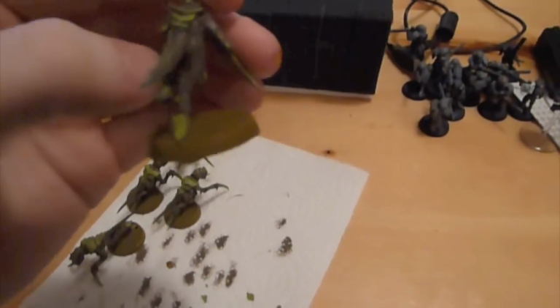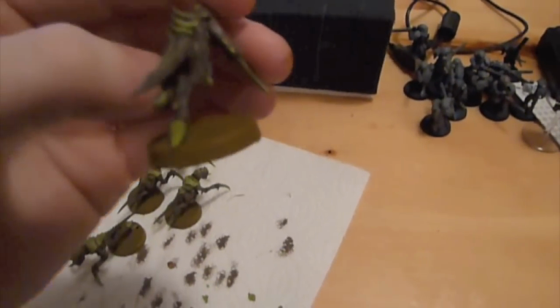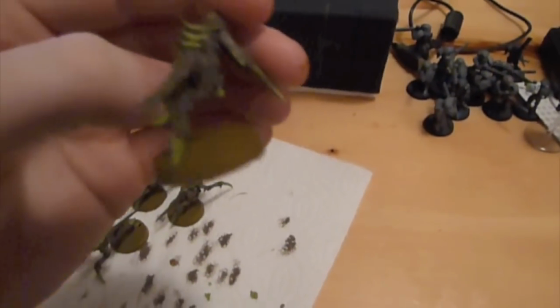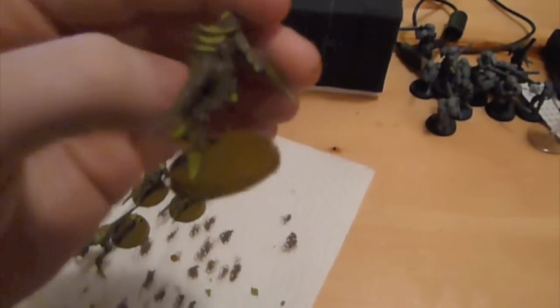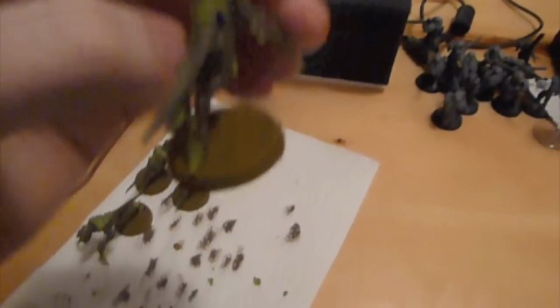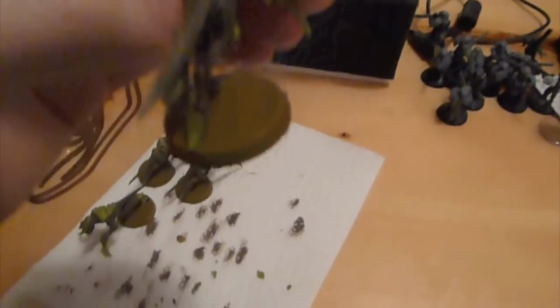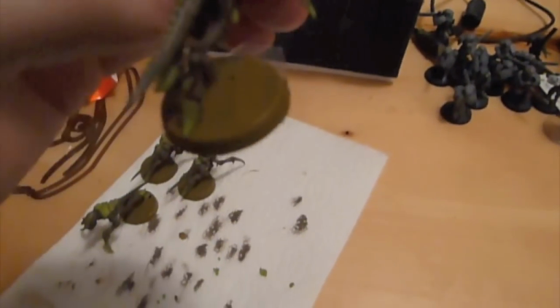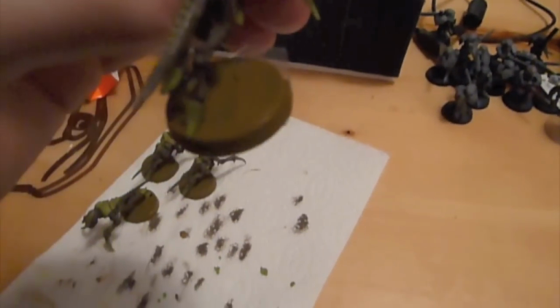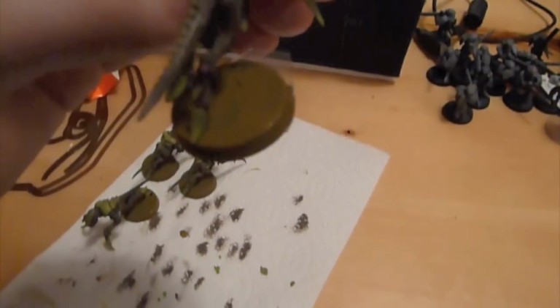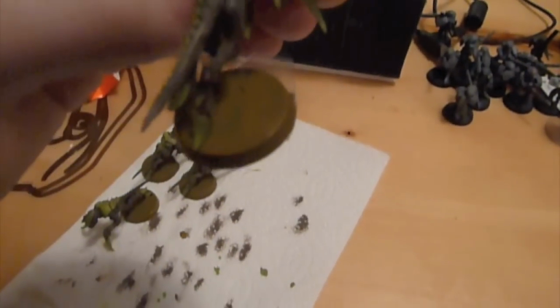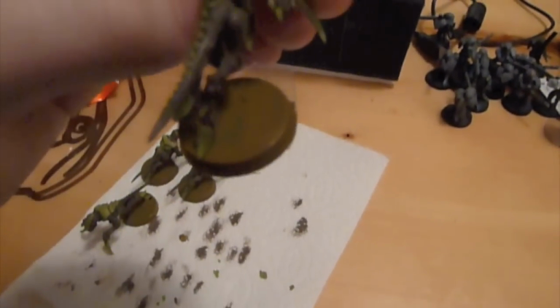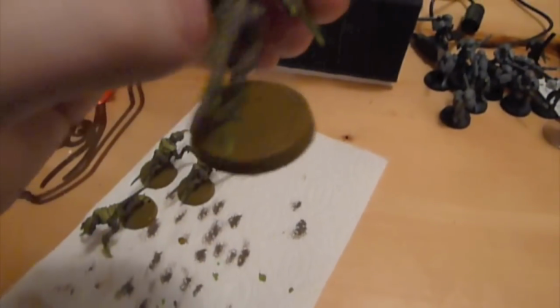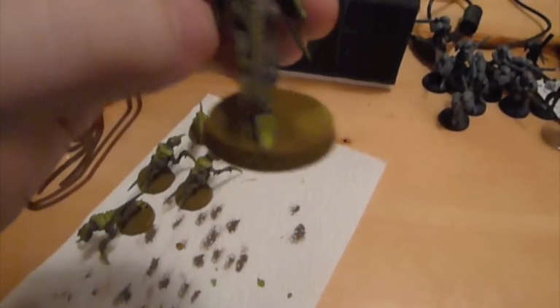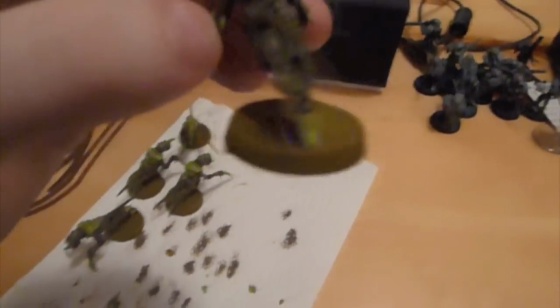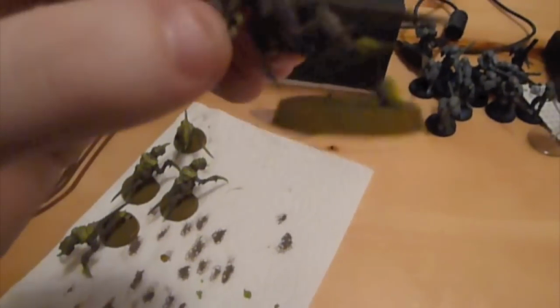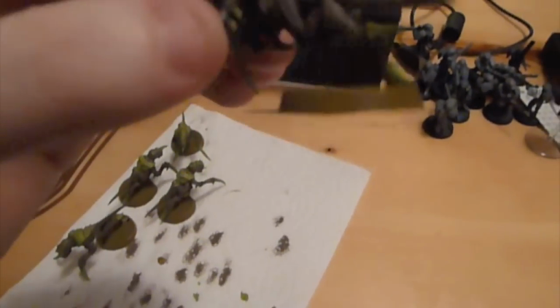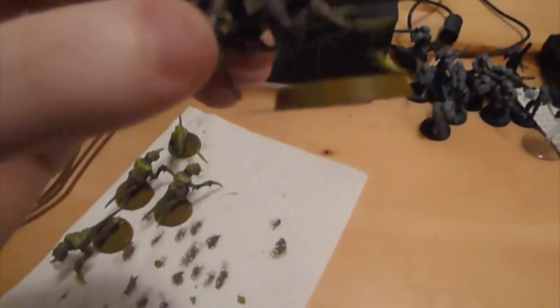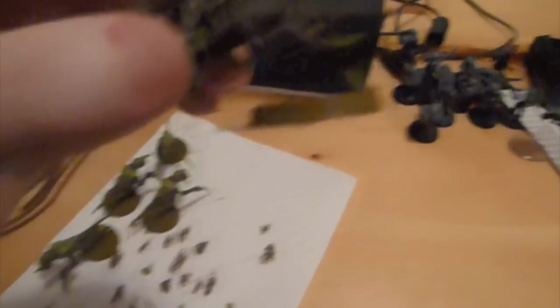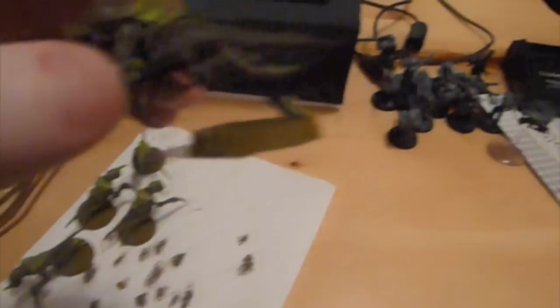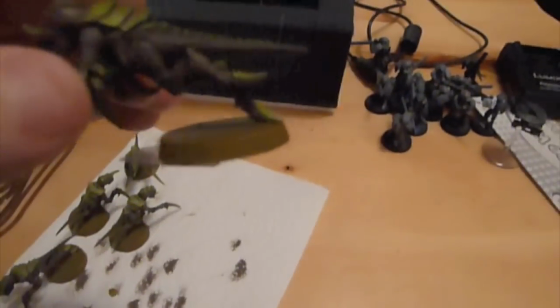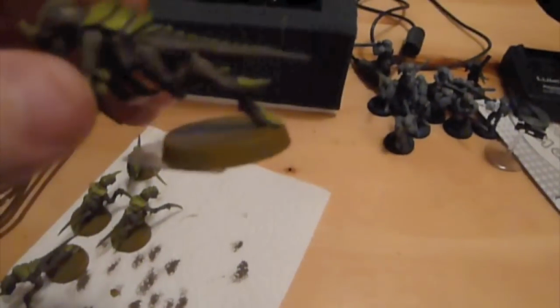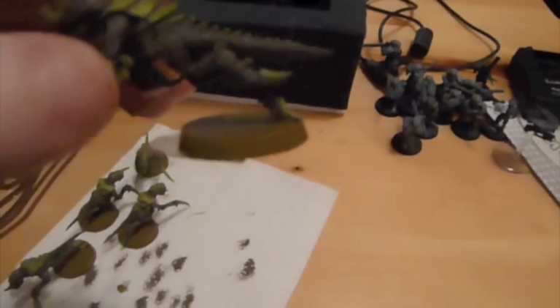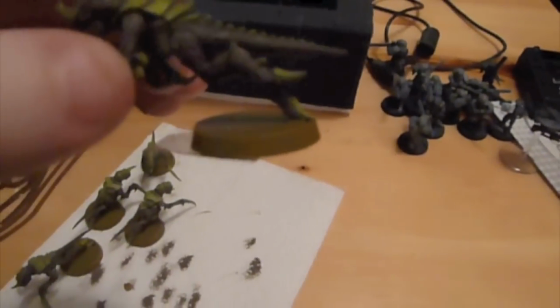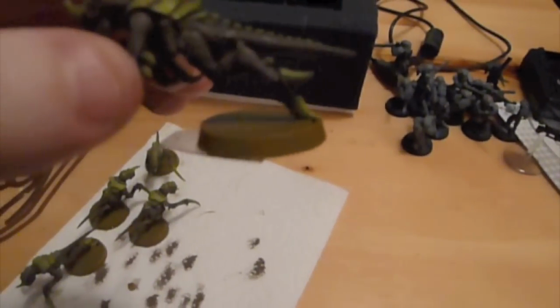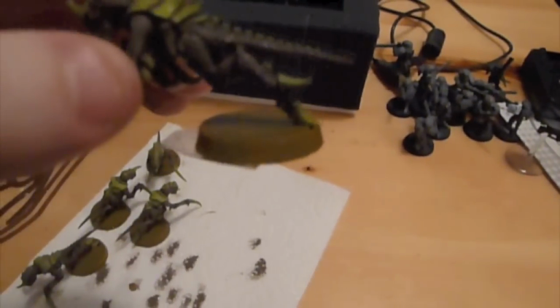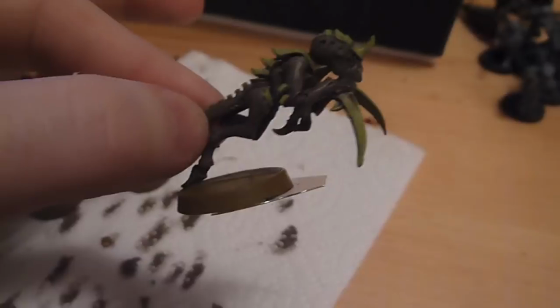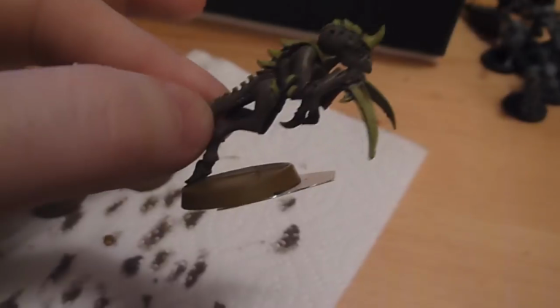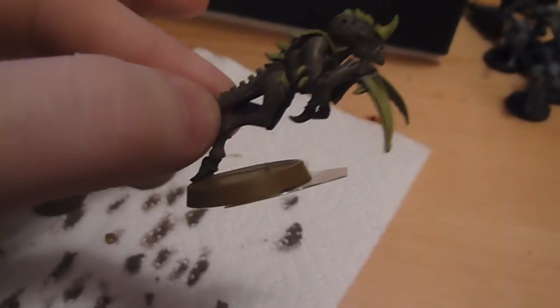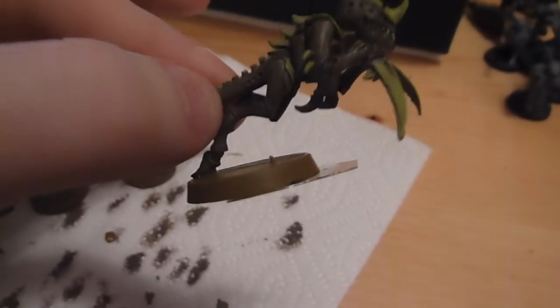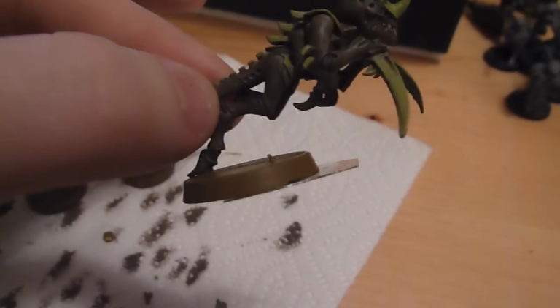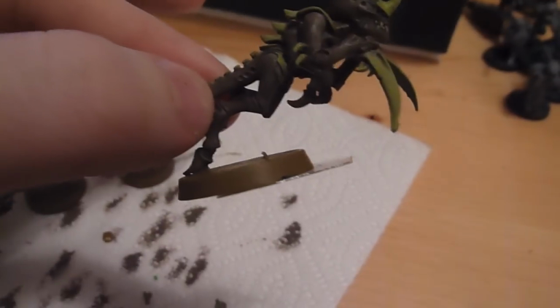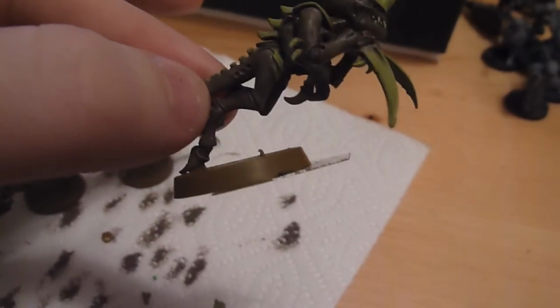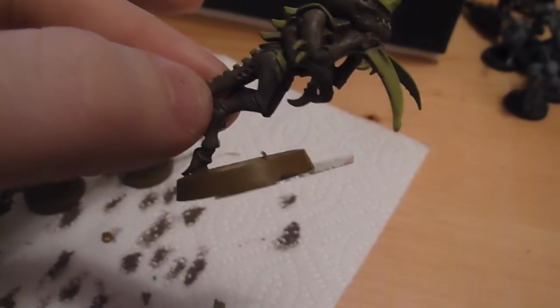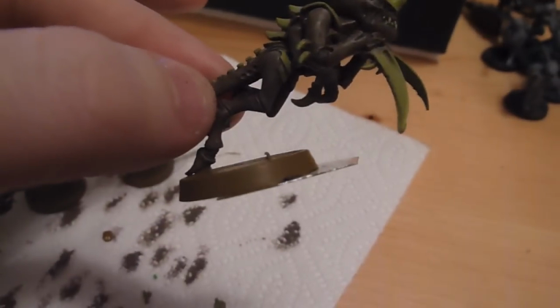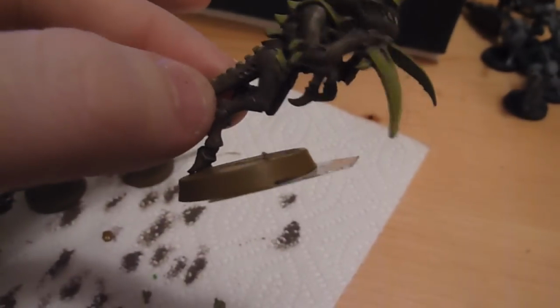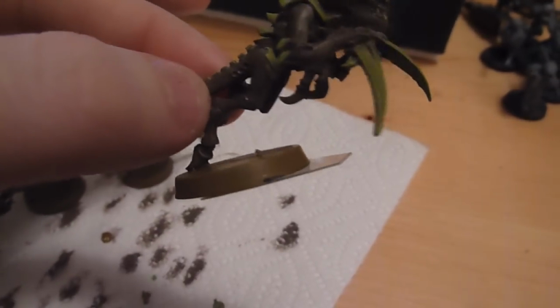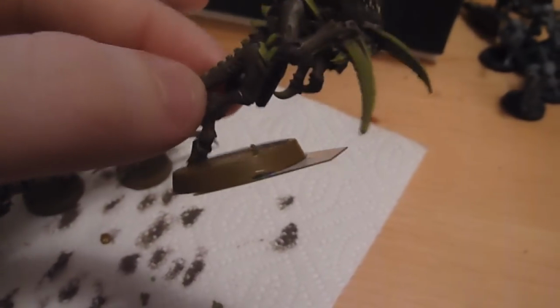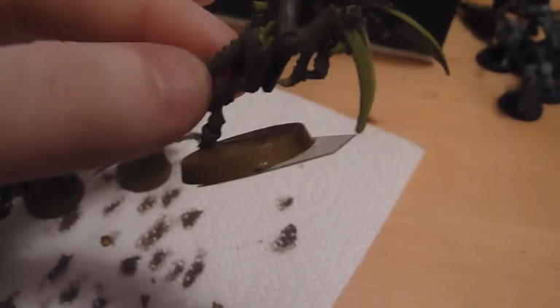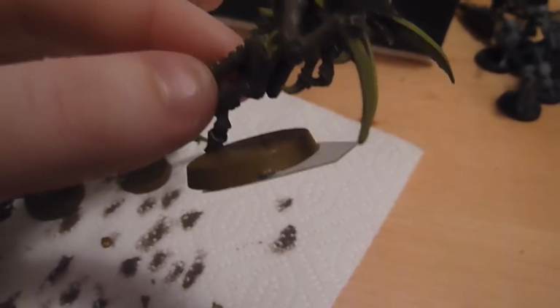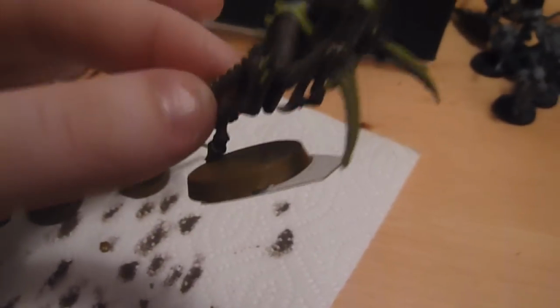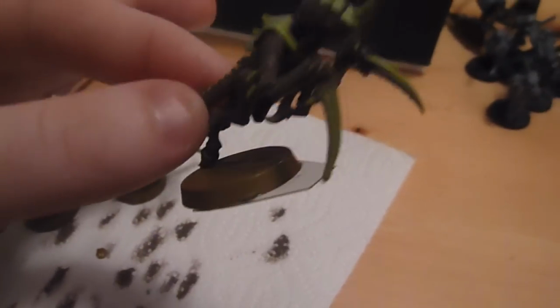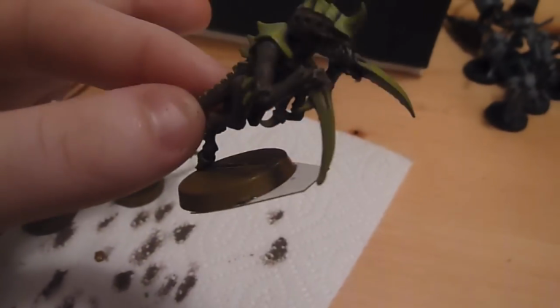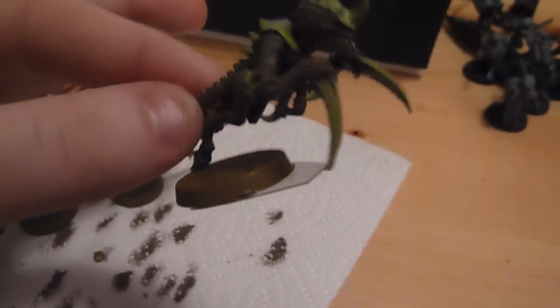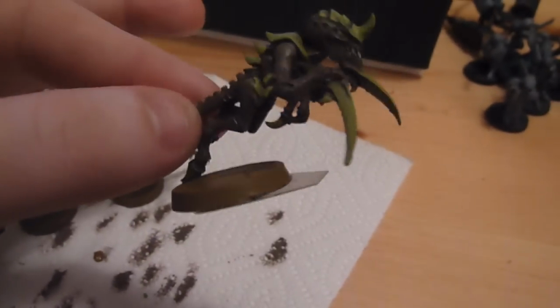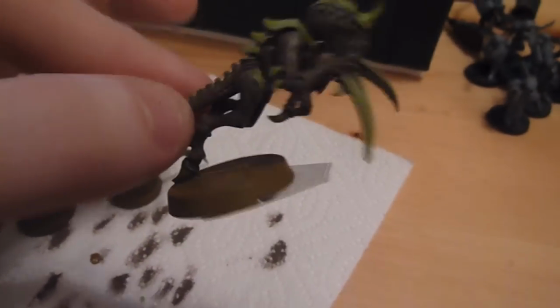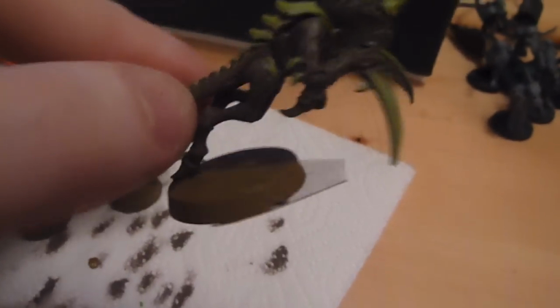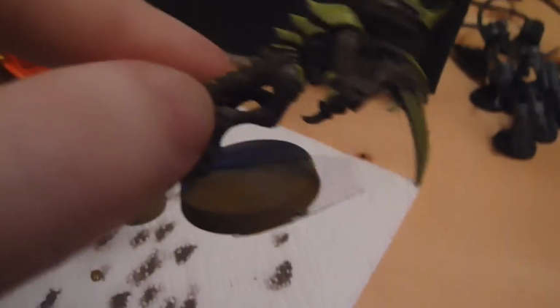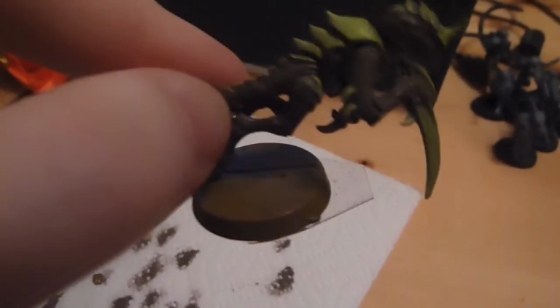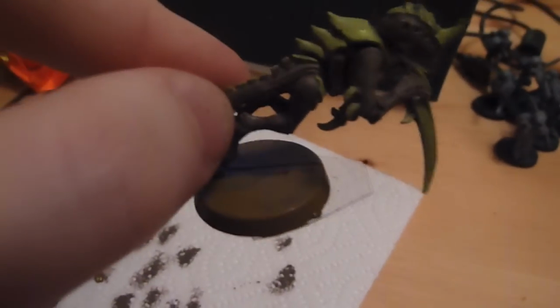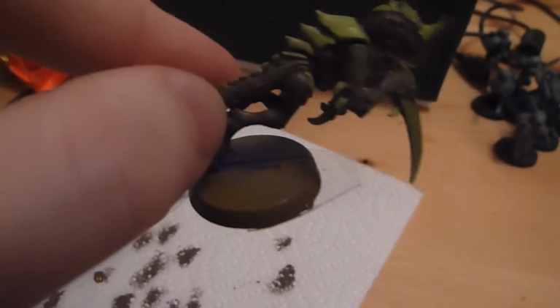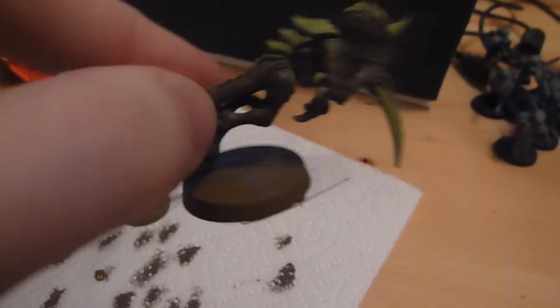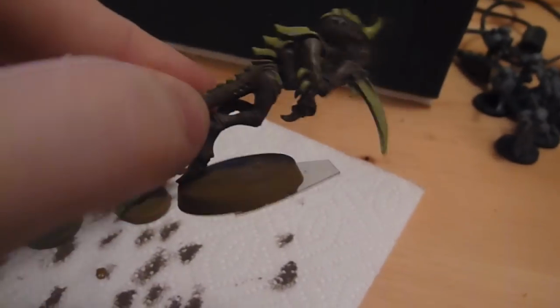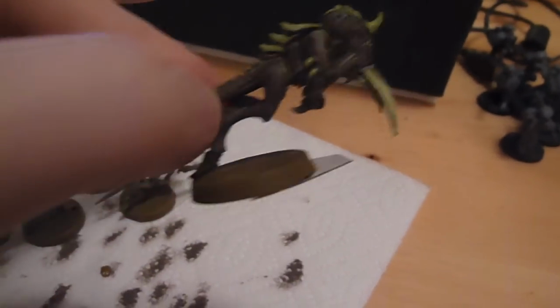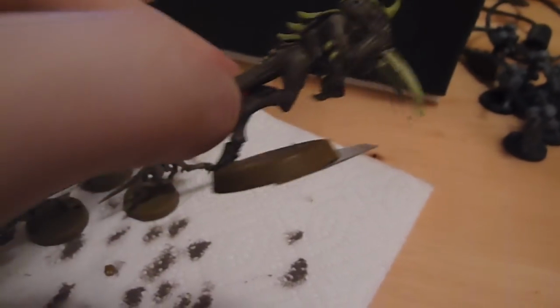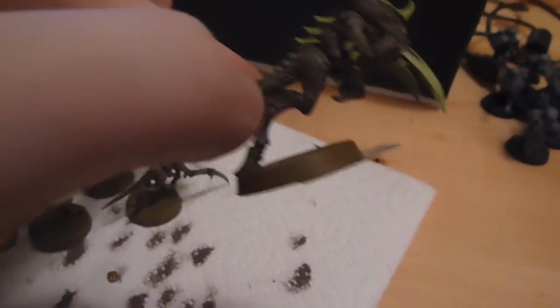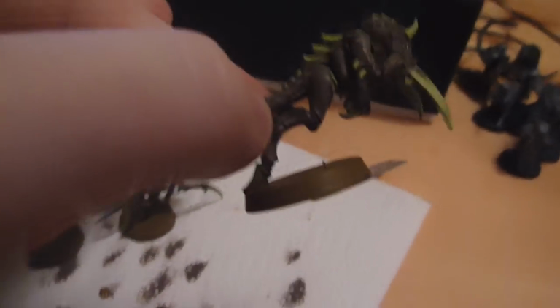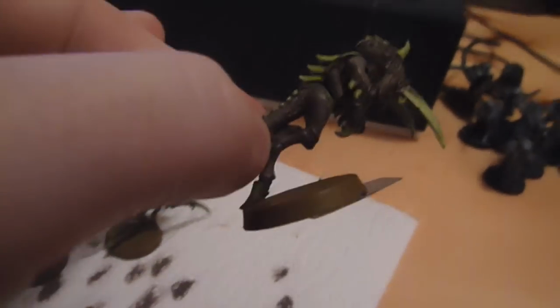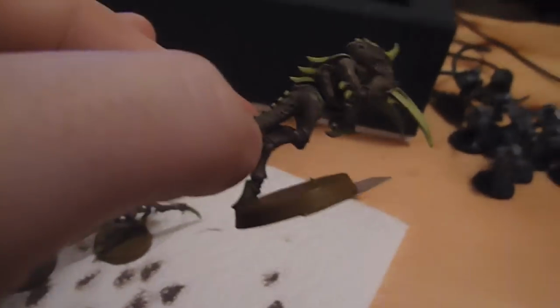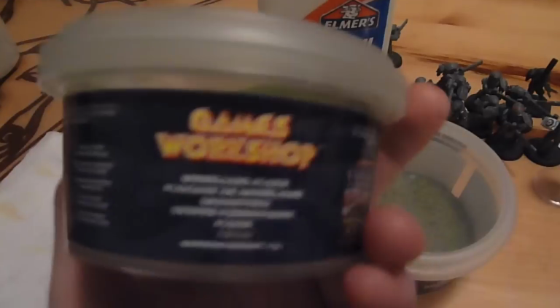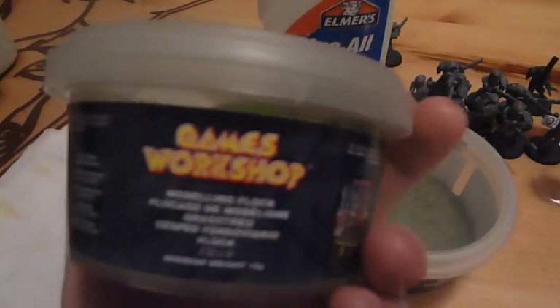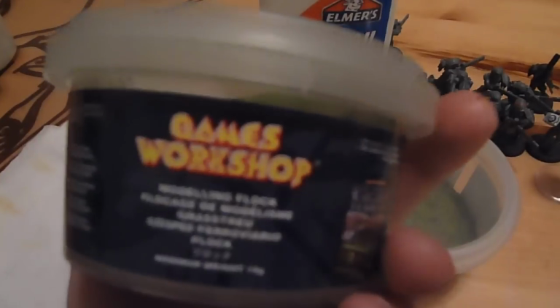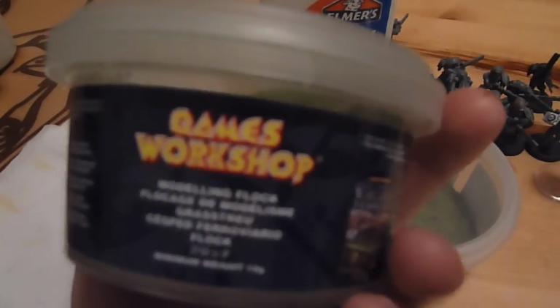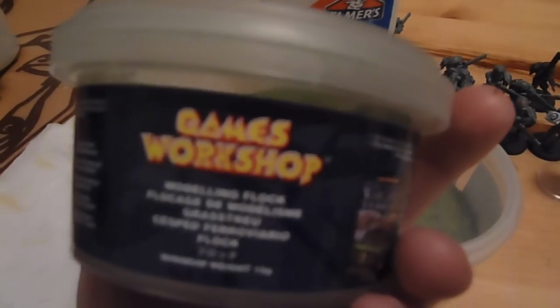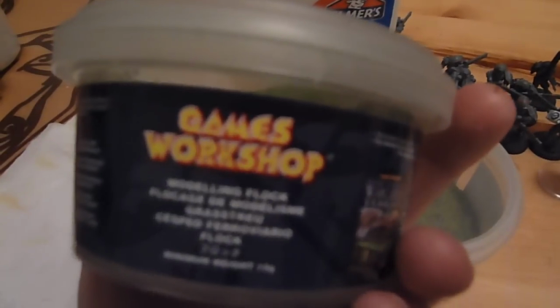Next we go to the base, which is snakebite leather, and you gotta paint it pretty heavy so that you cover up that black base. I like mine brown, so you can do whatever.